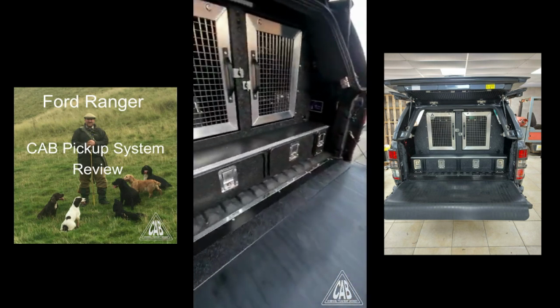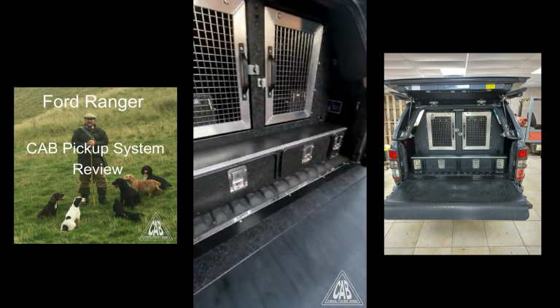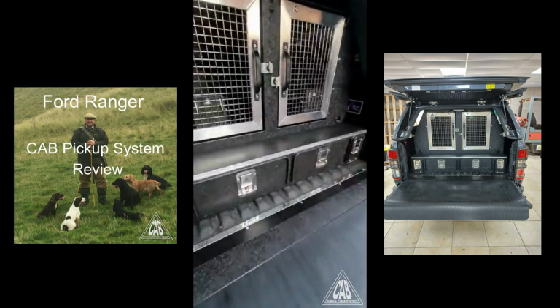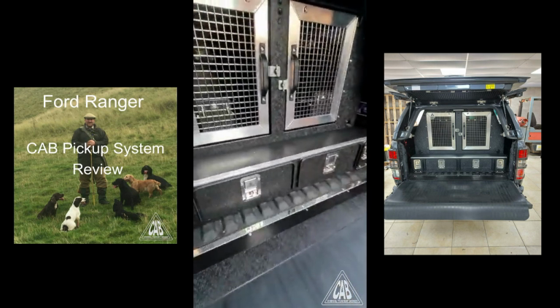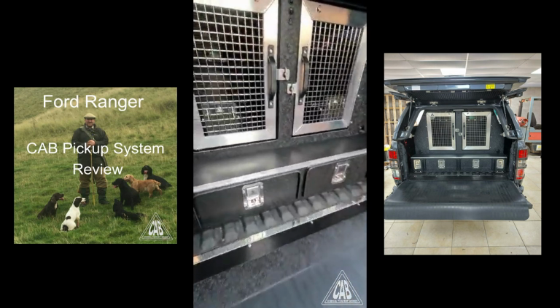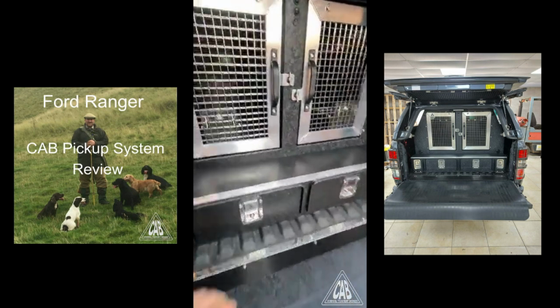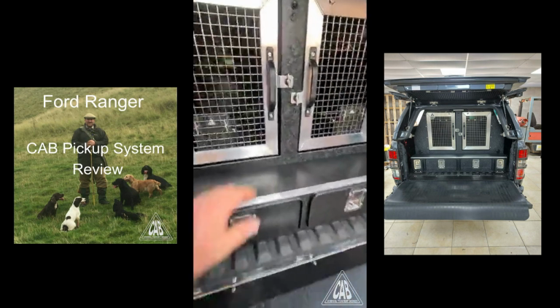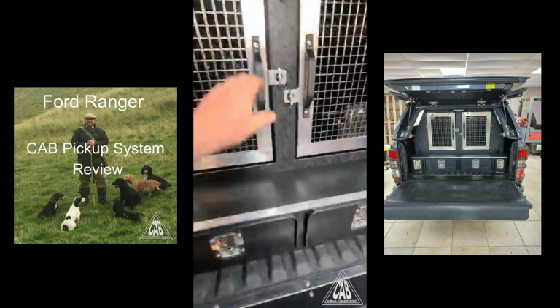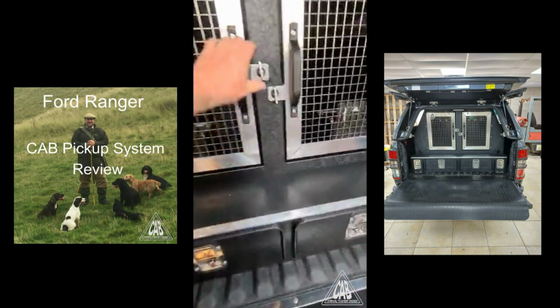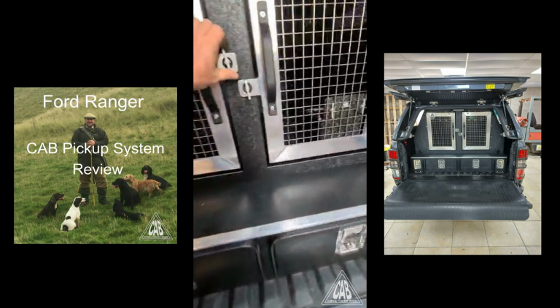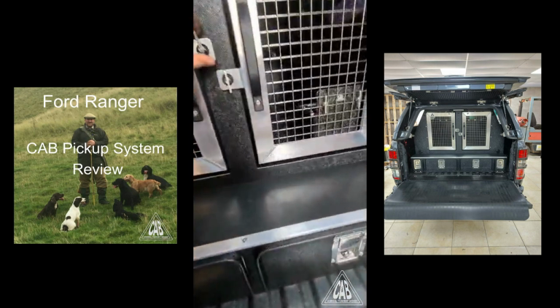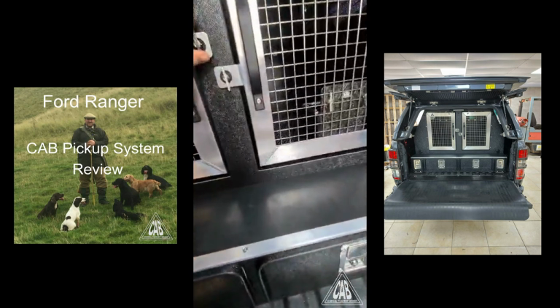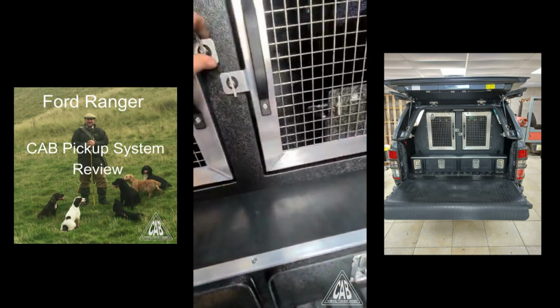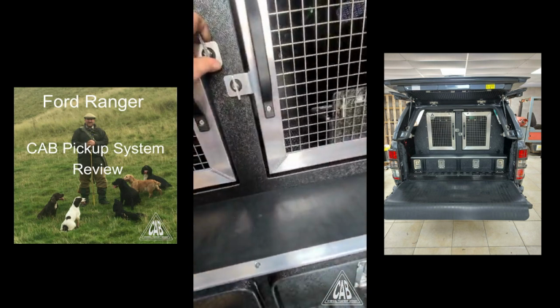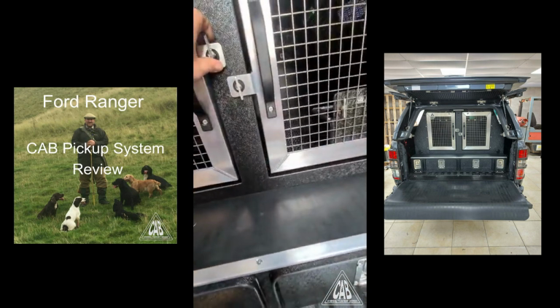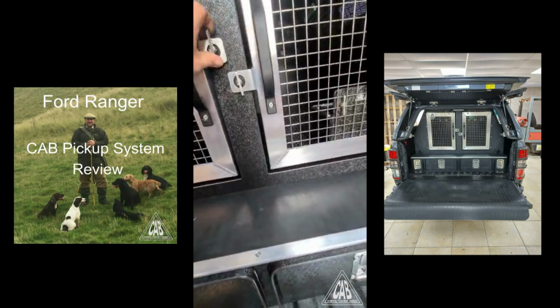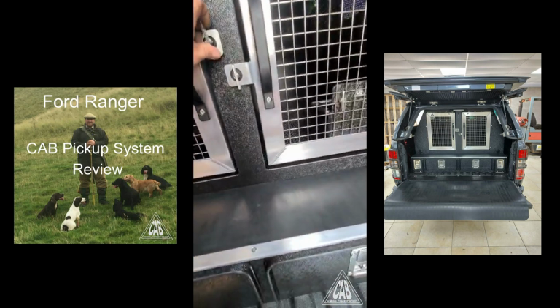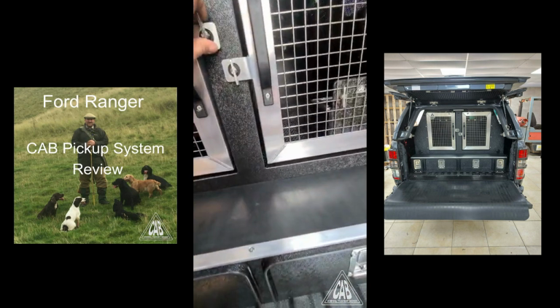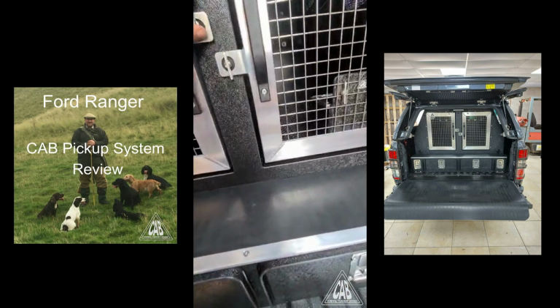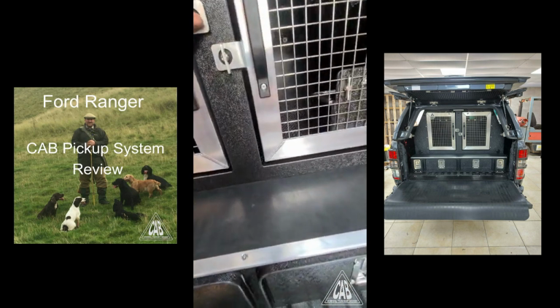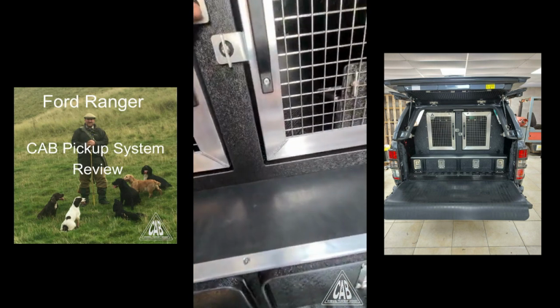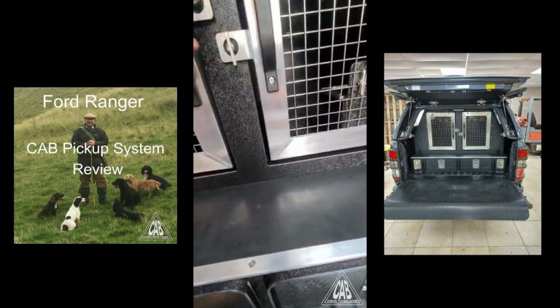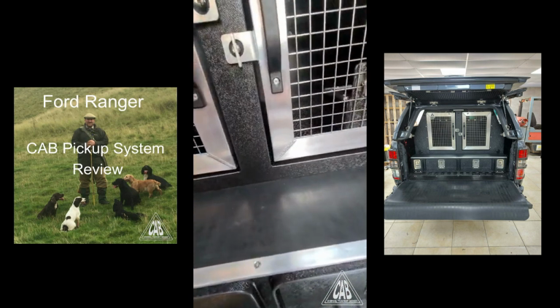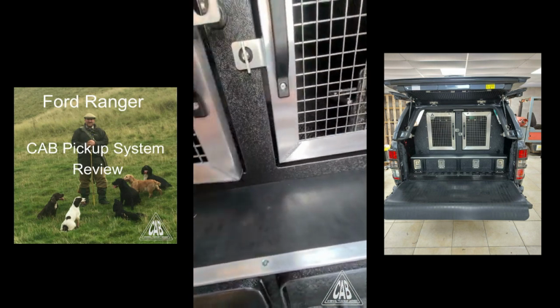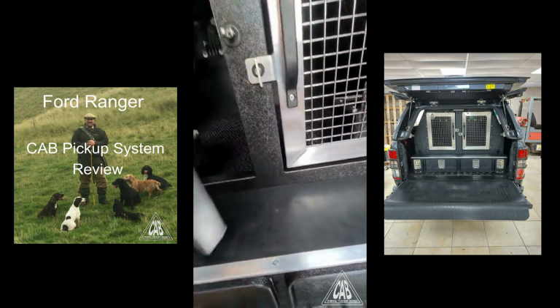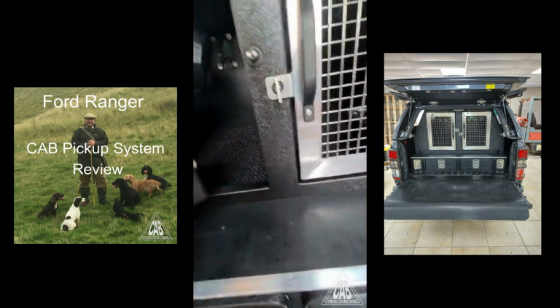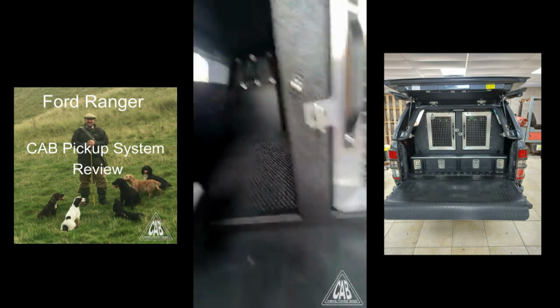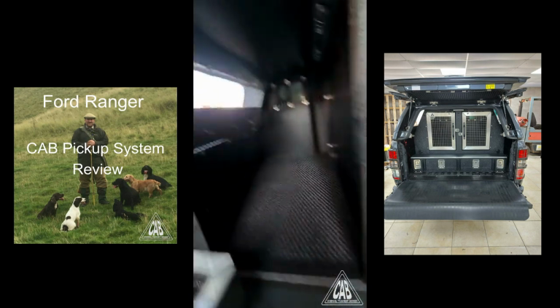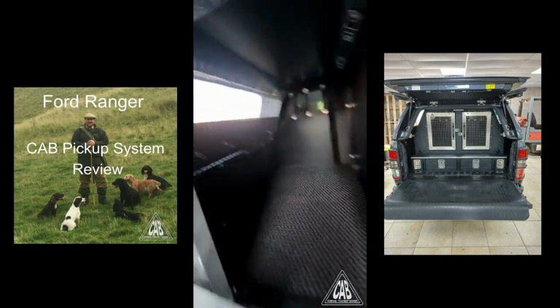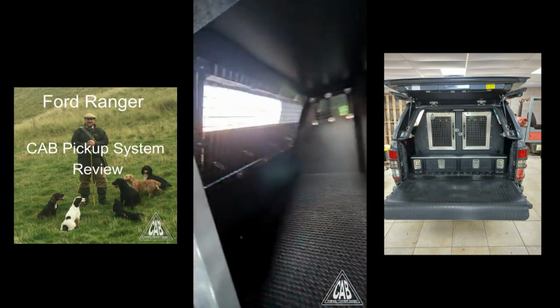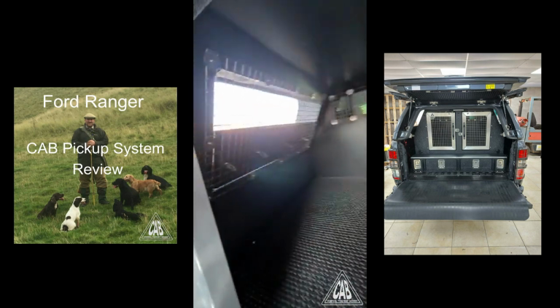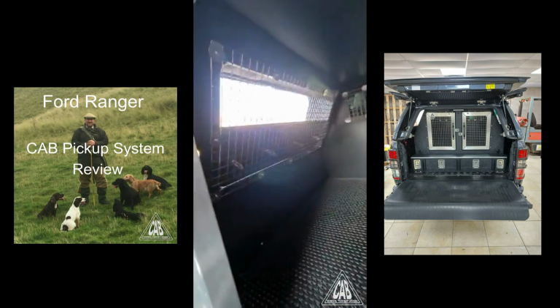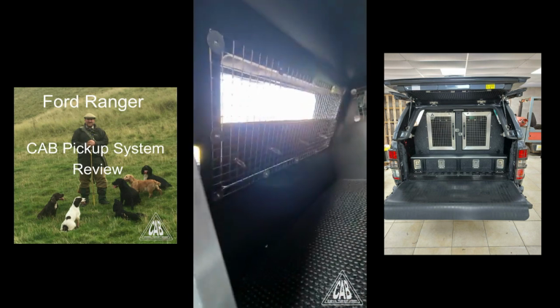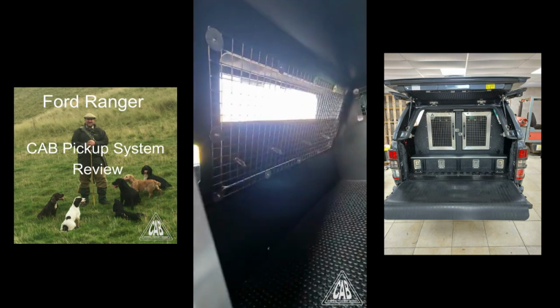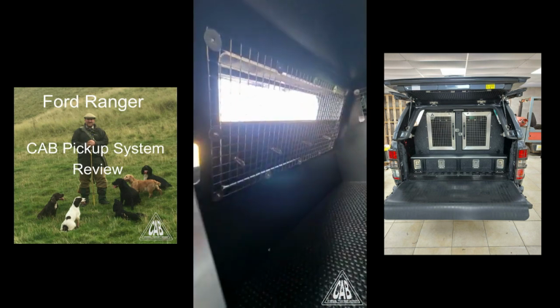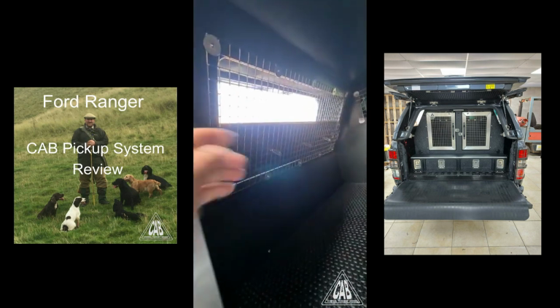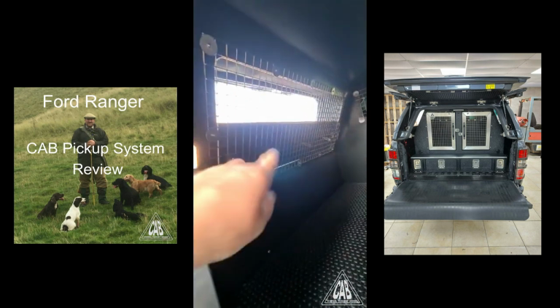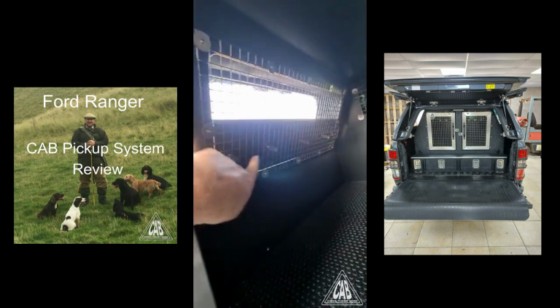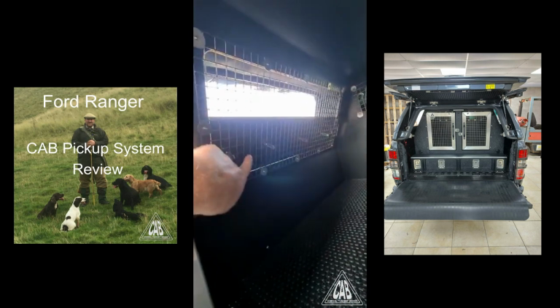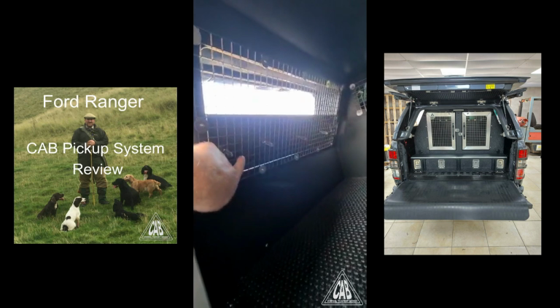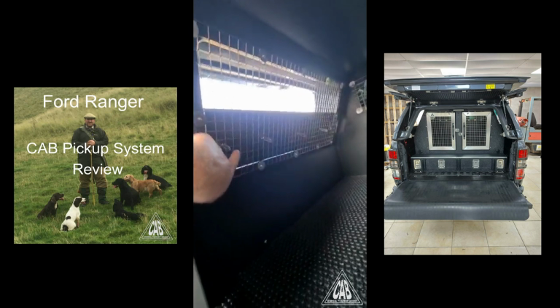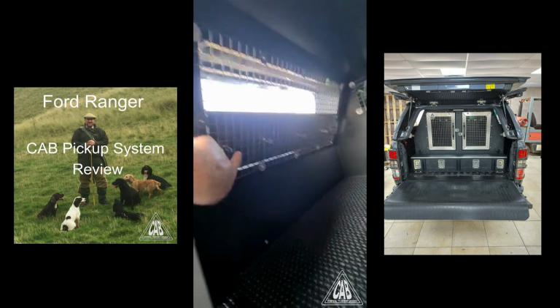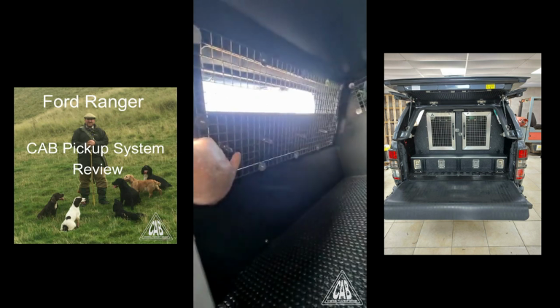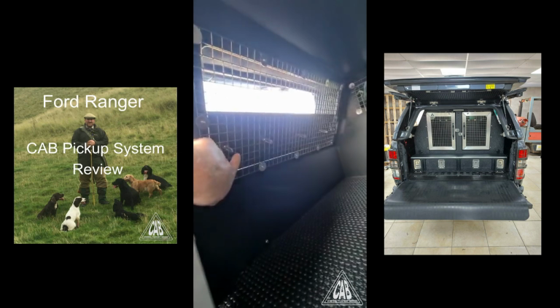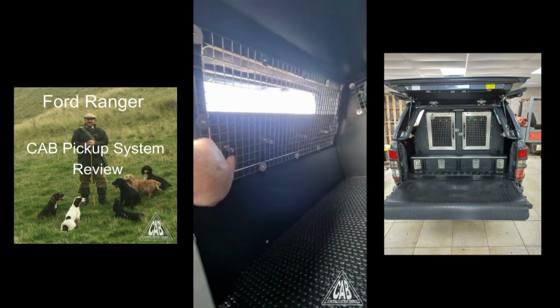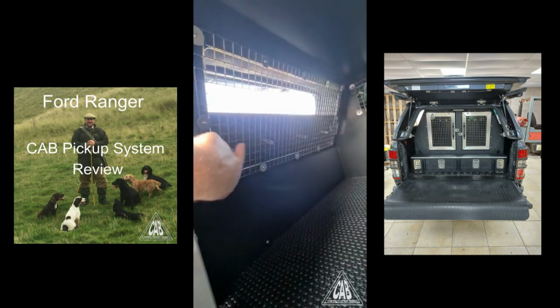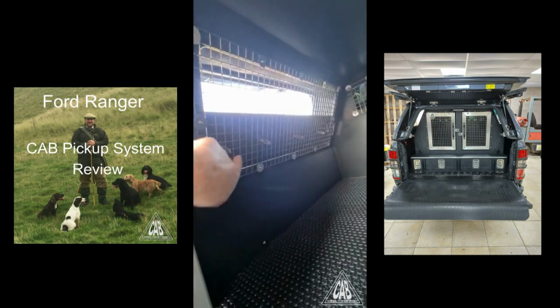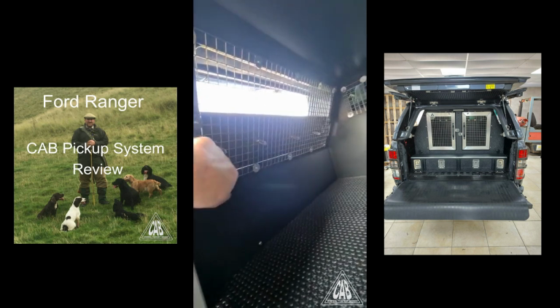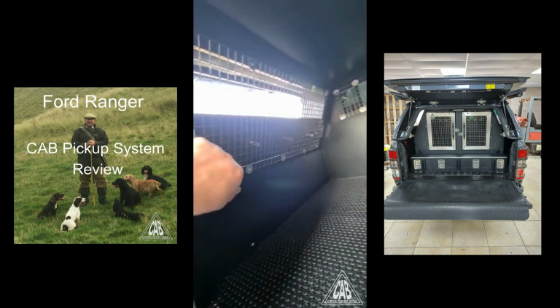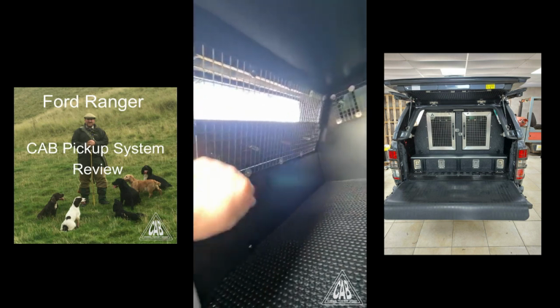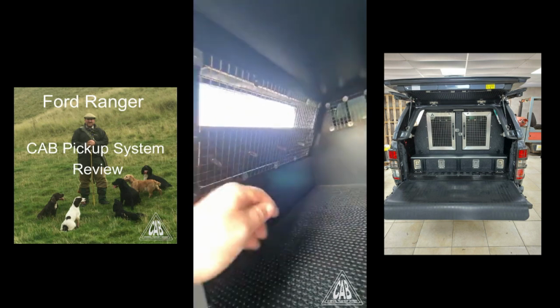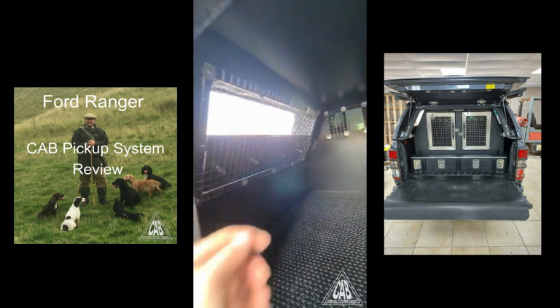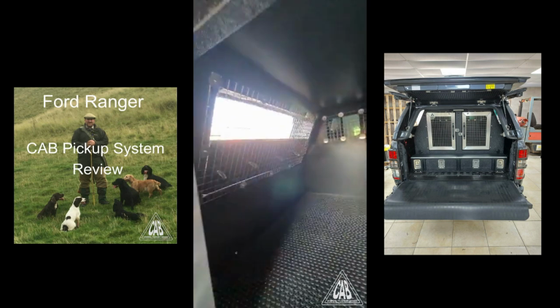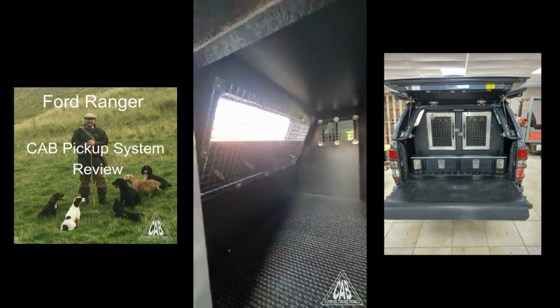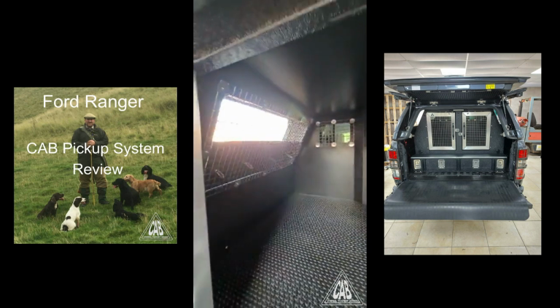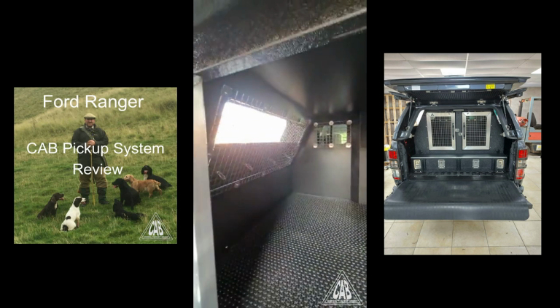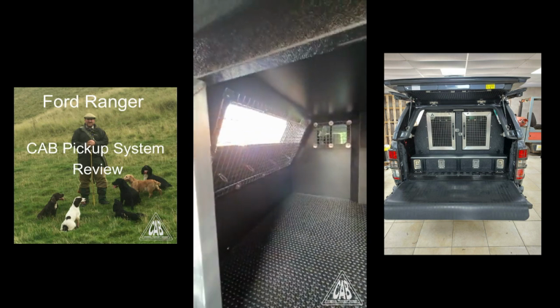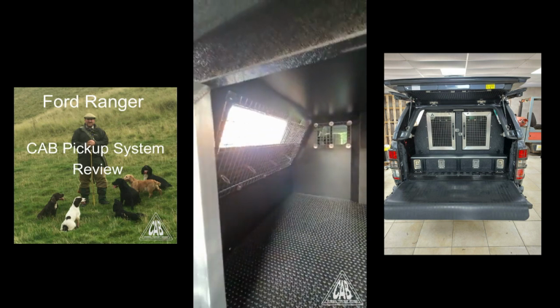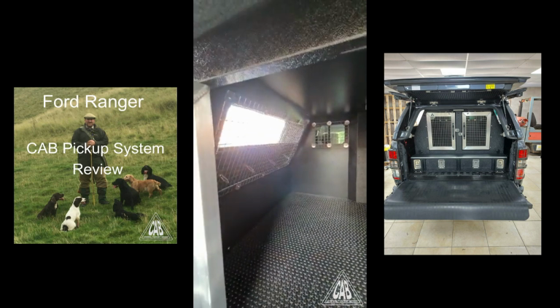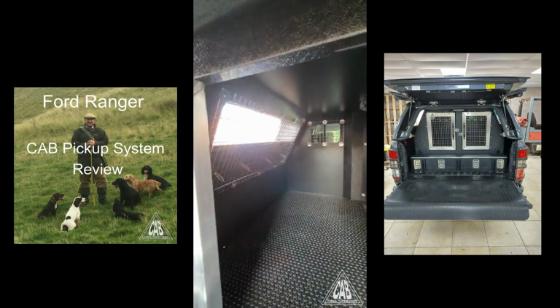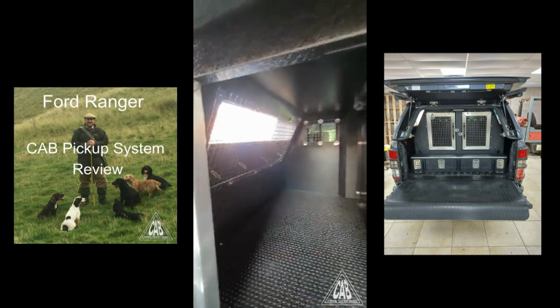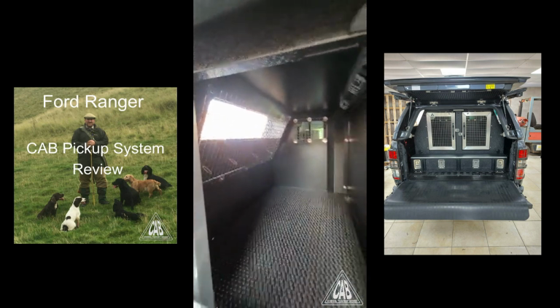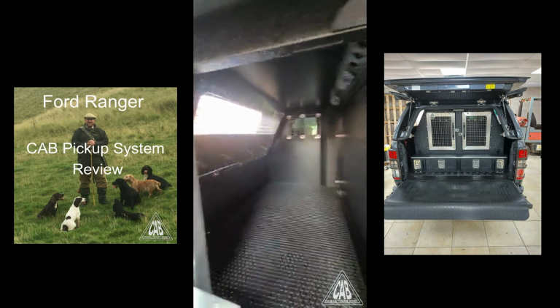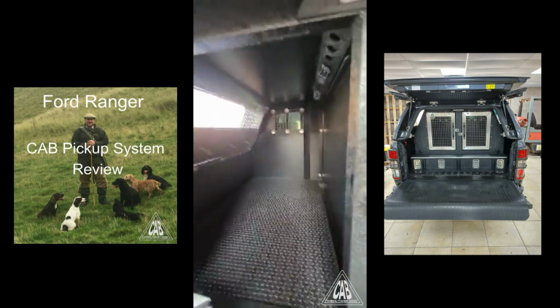The insert just connects inside — you just knock them up and it stays in place.